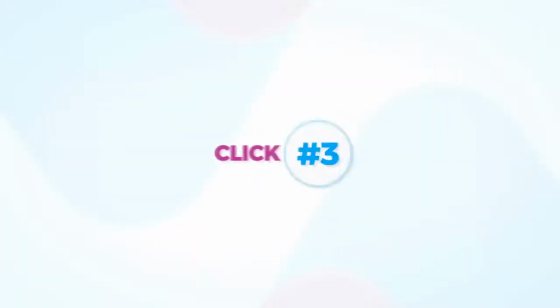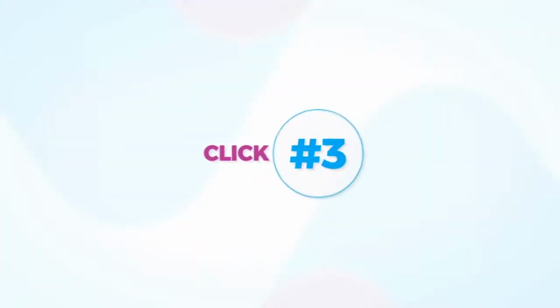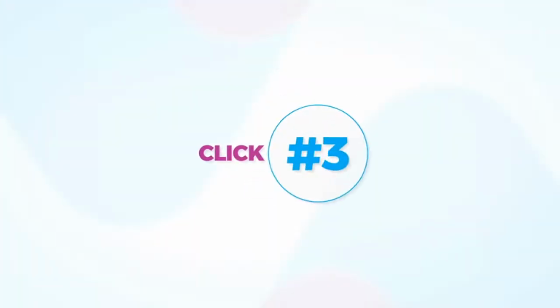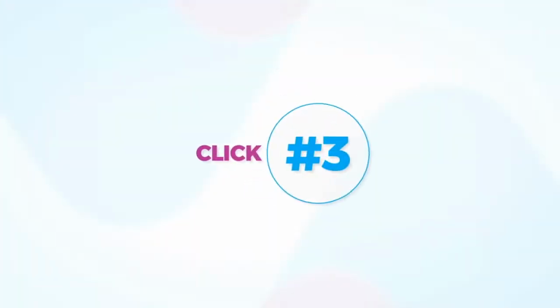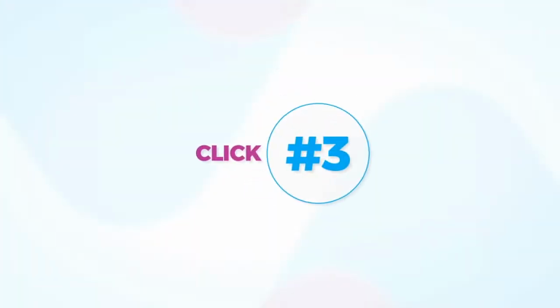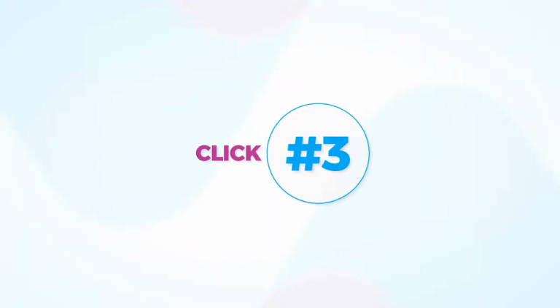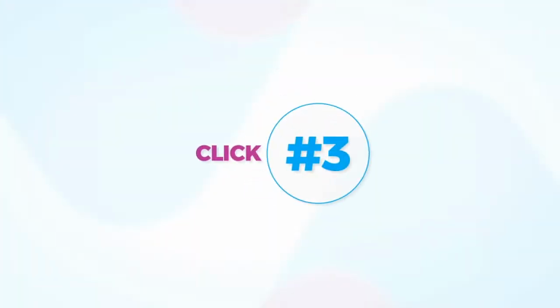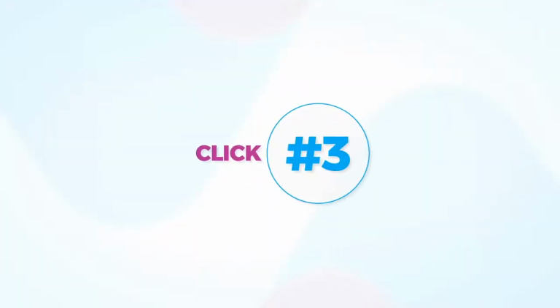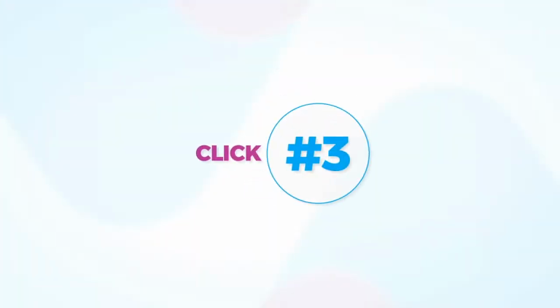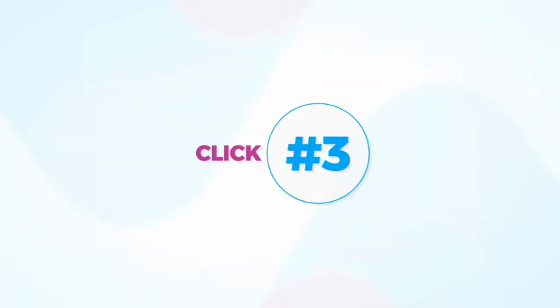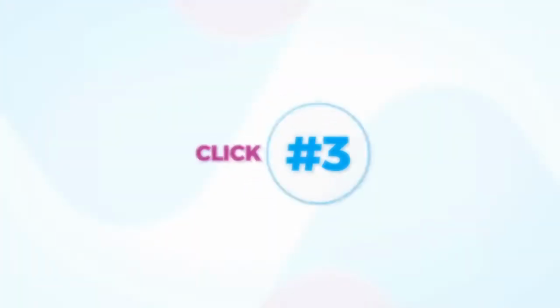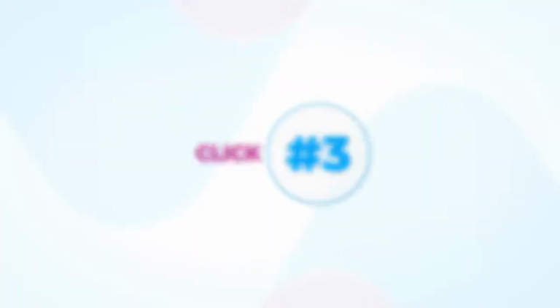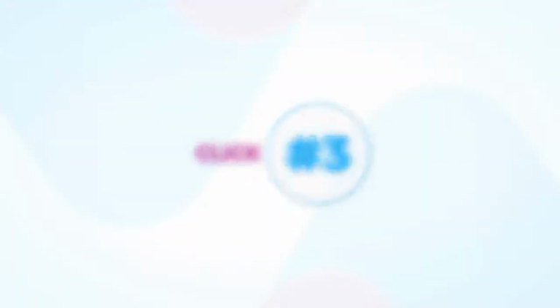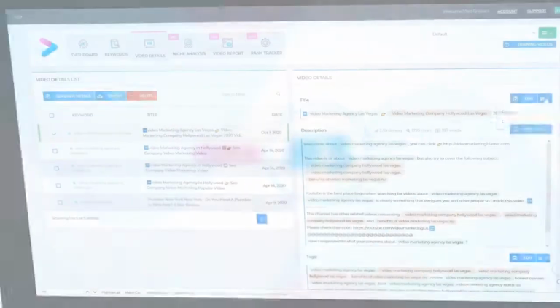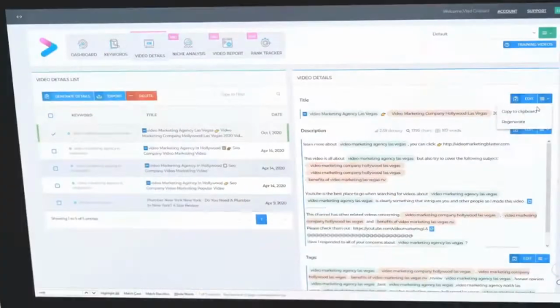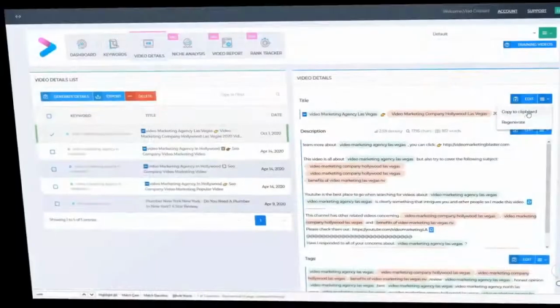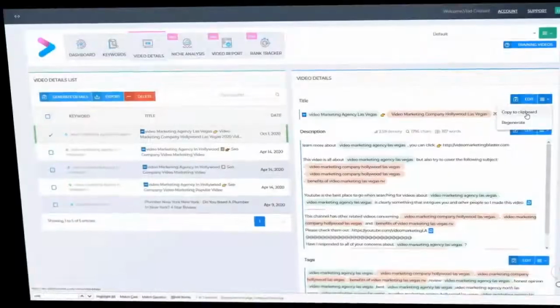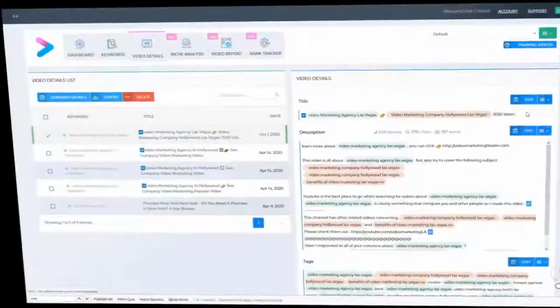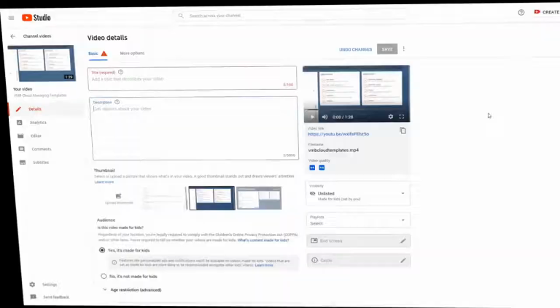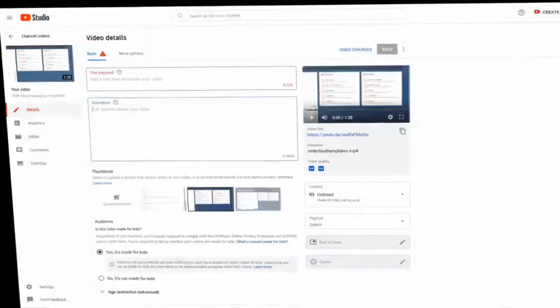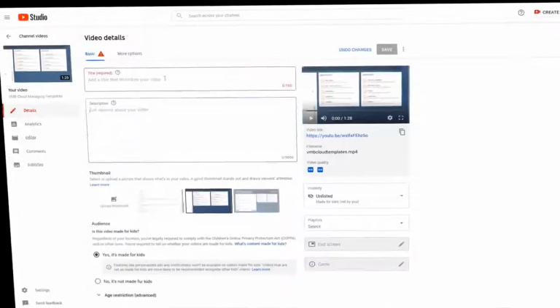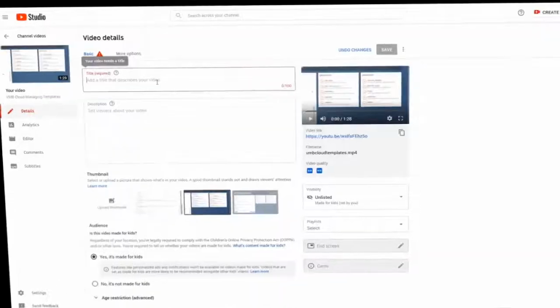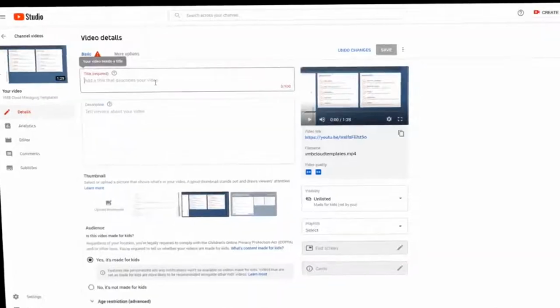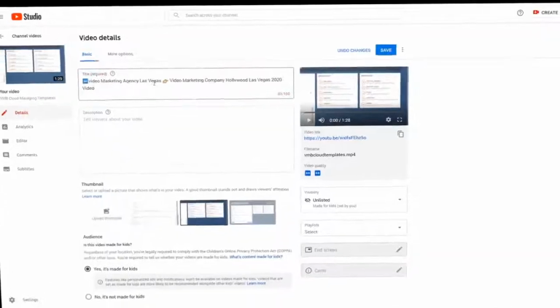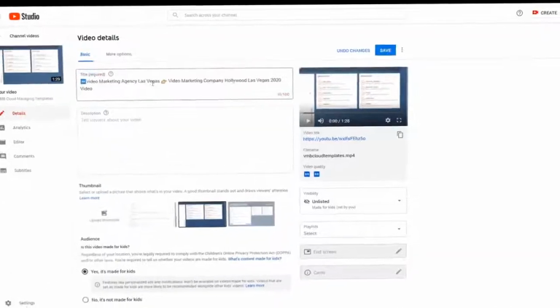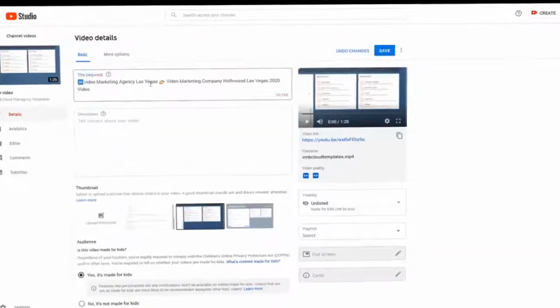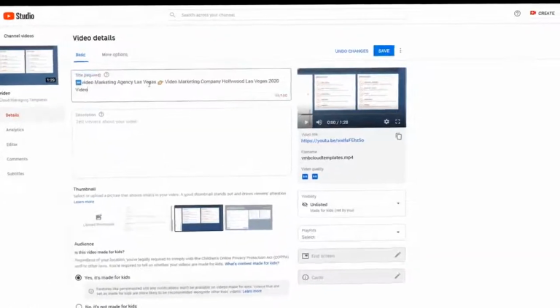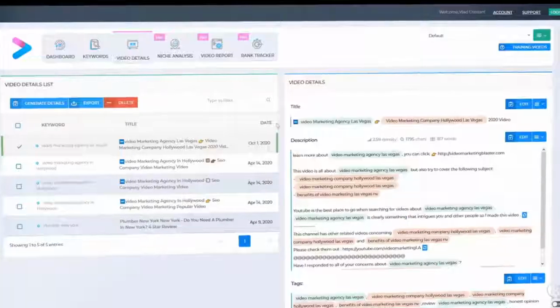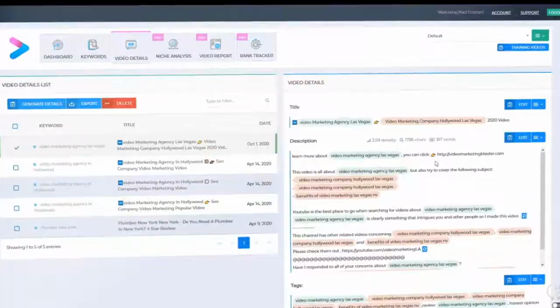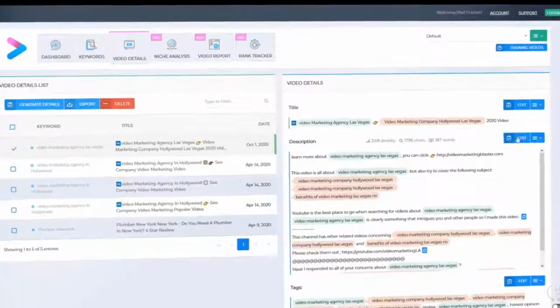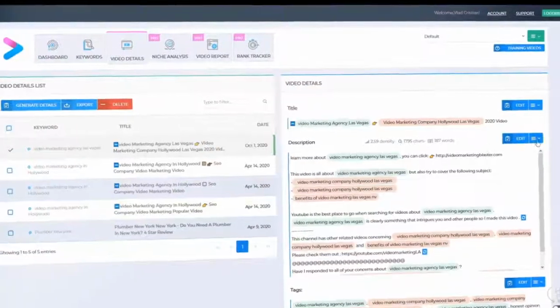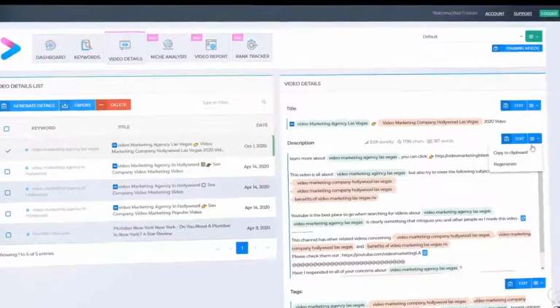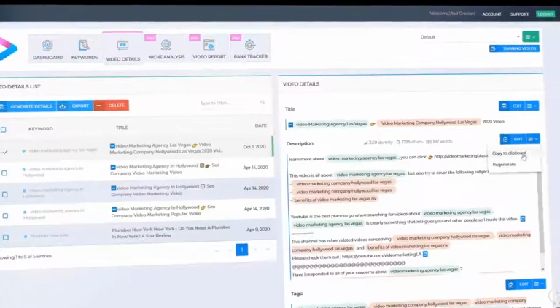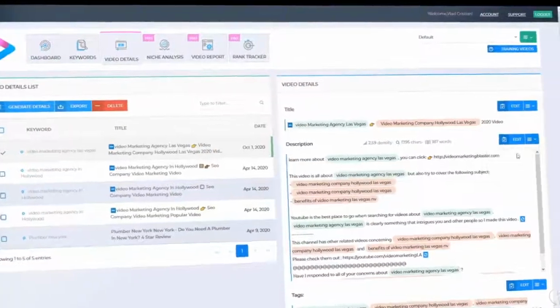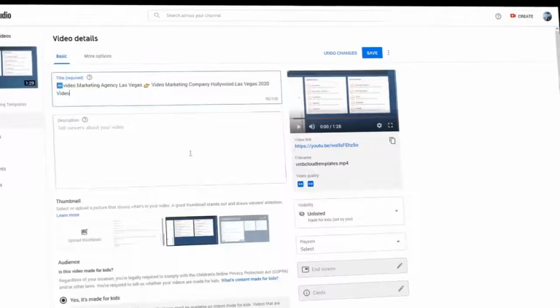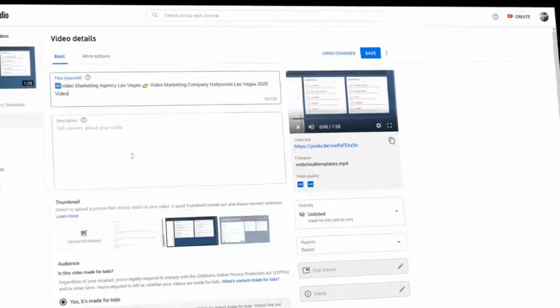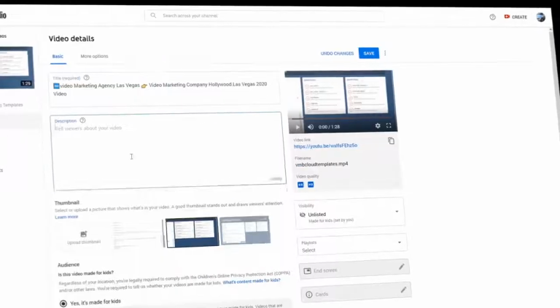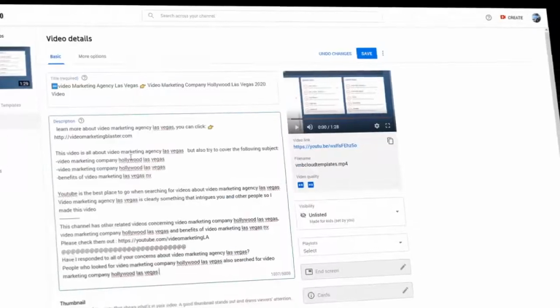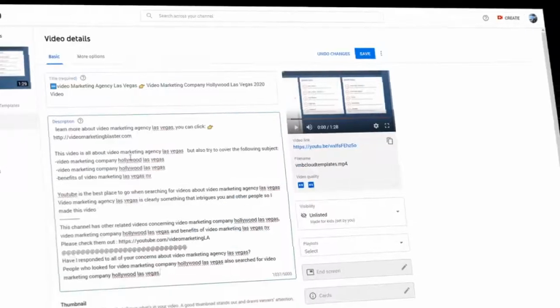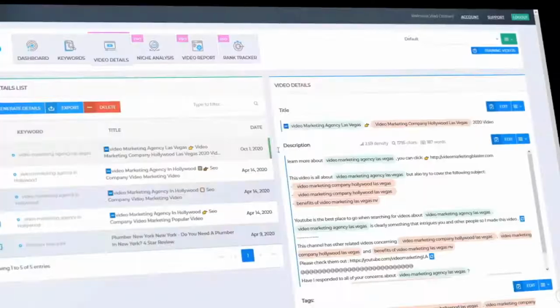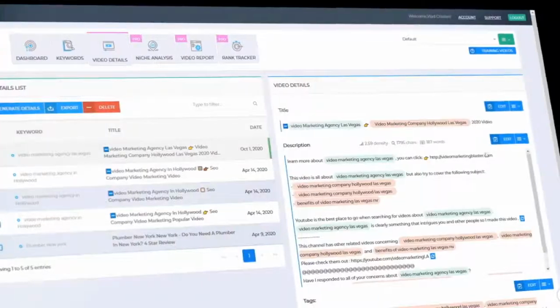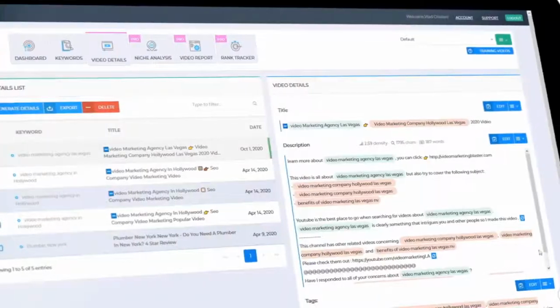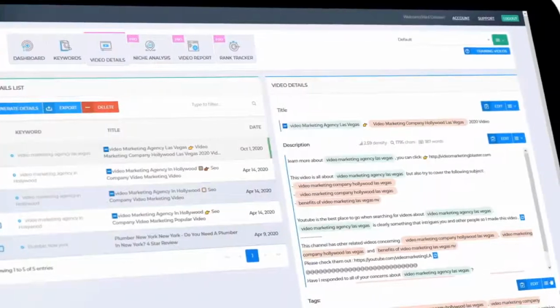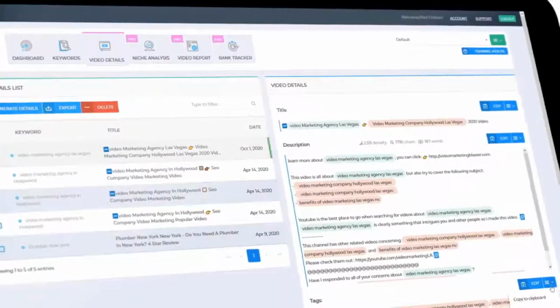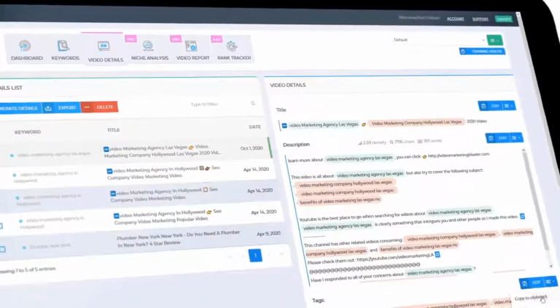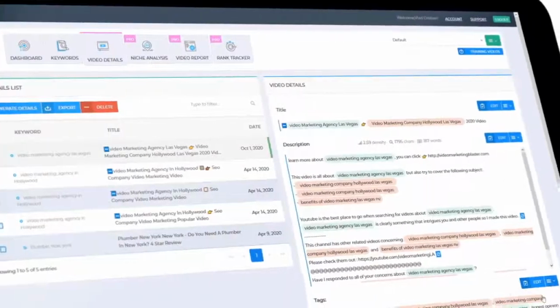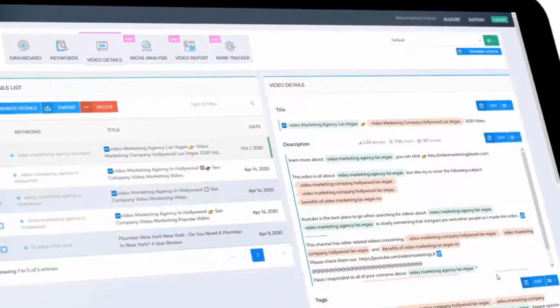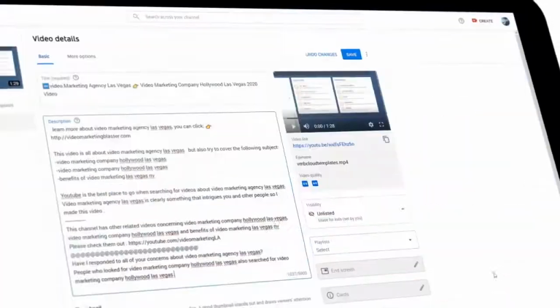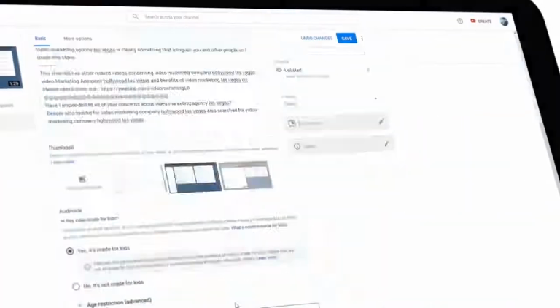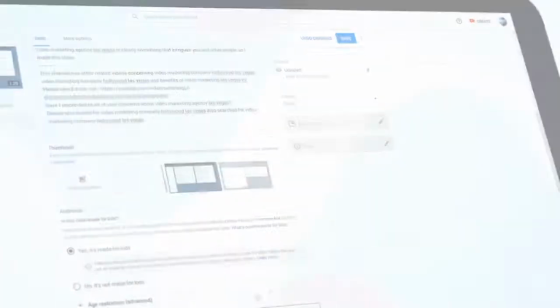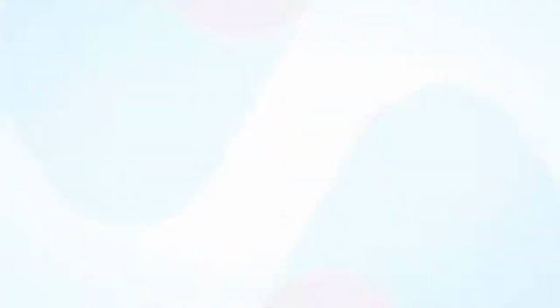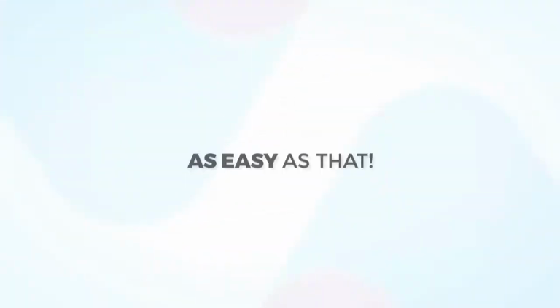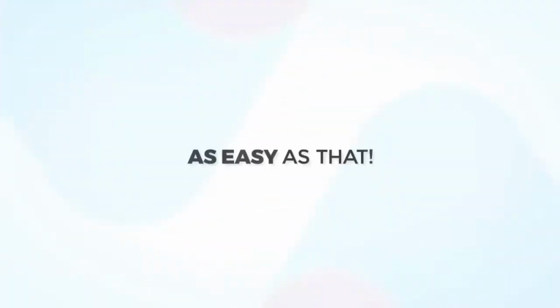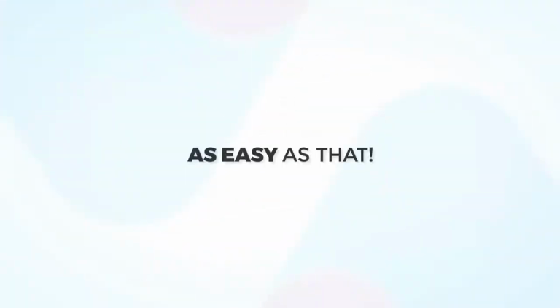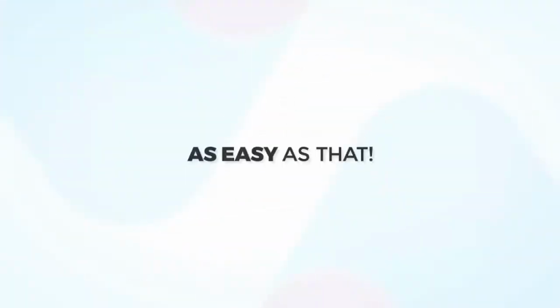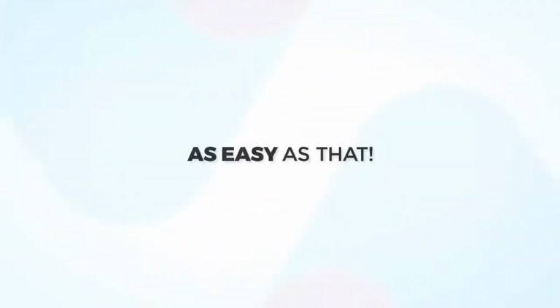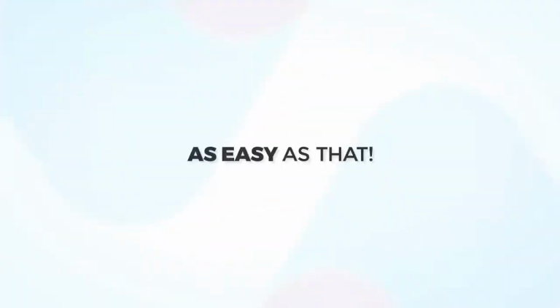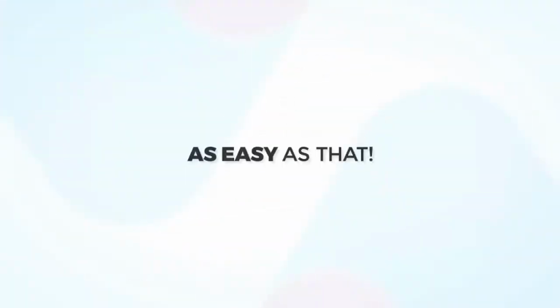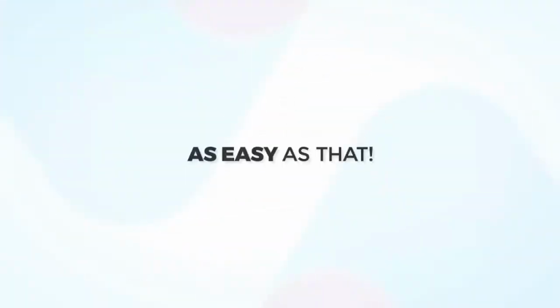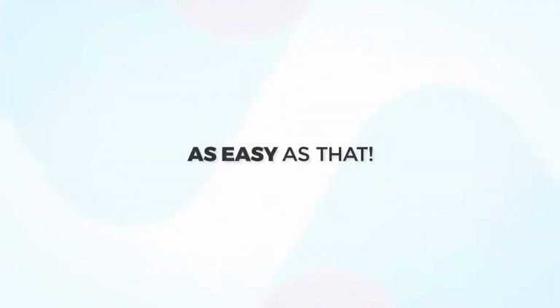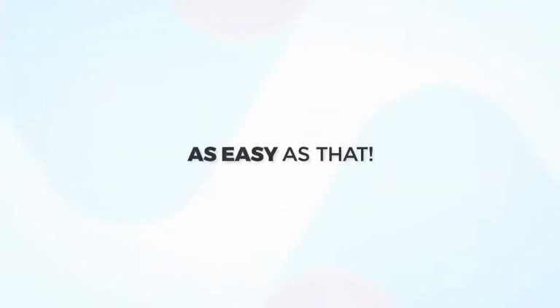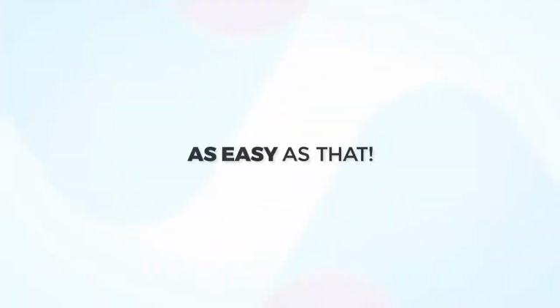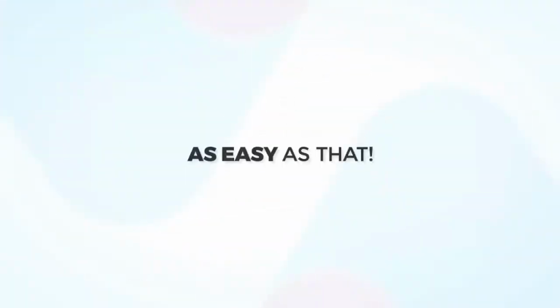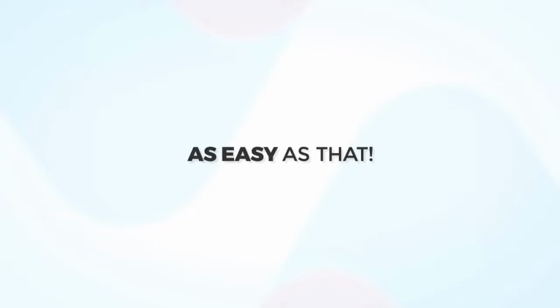And finally, click number 3: copy and paste your titles, tags, and descriptions, and upload your video. As easy as that.